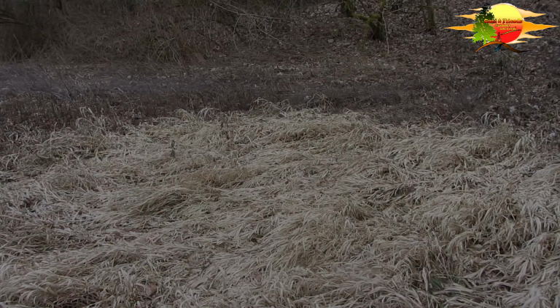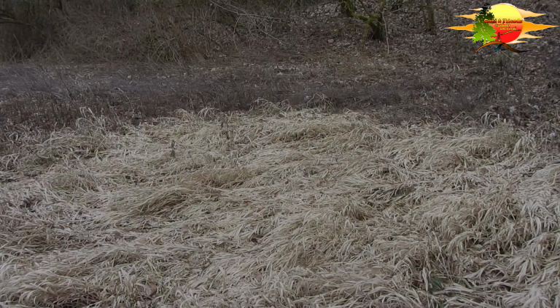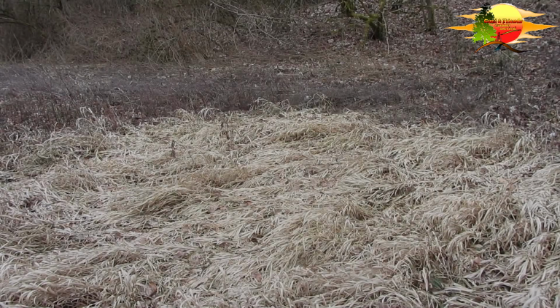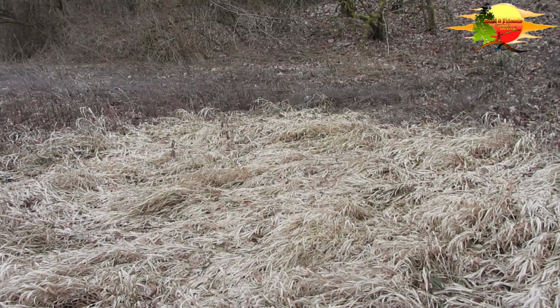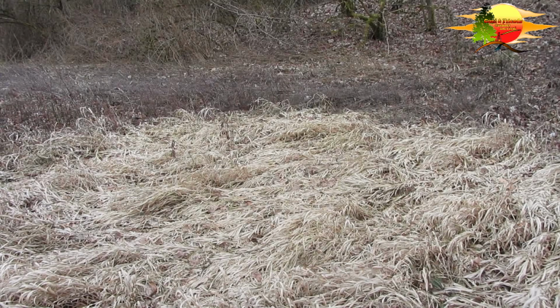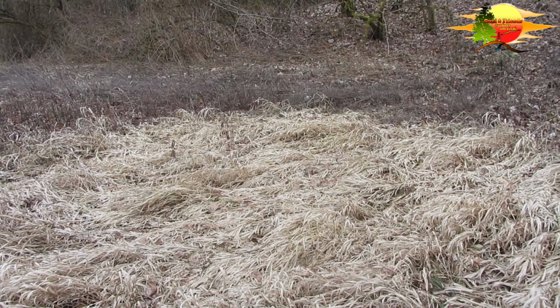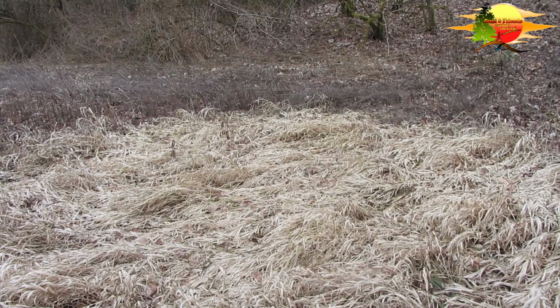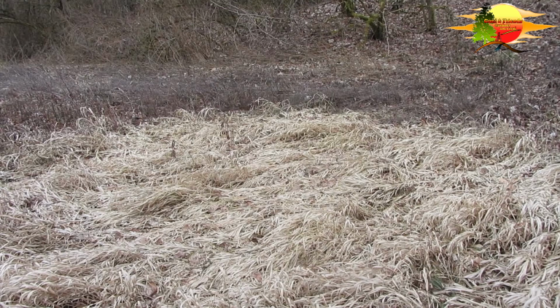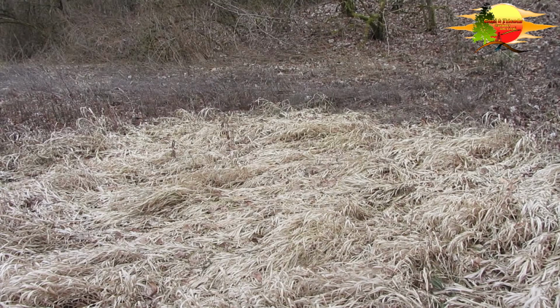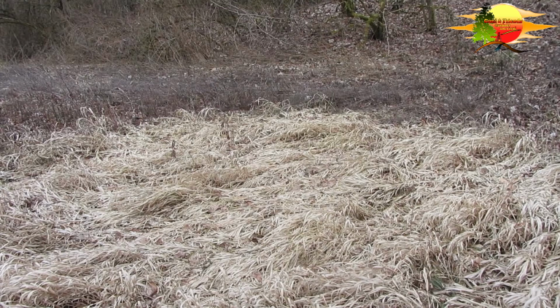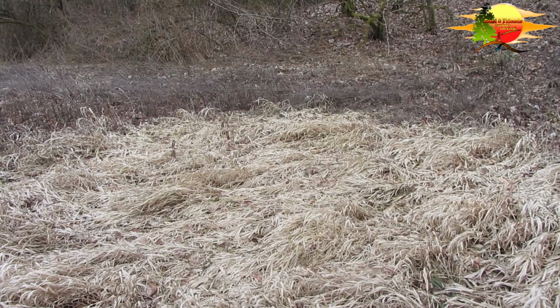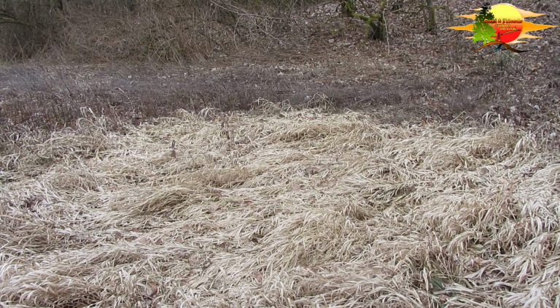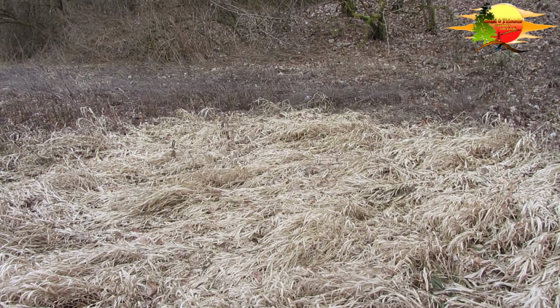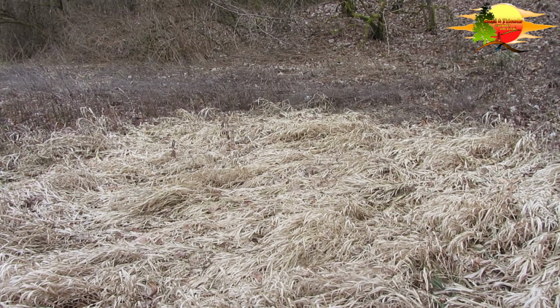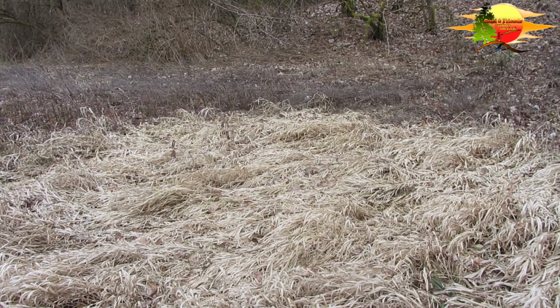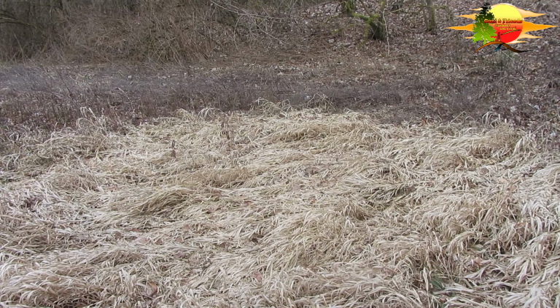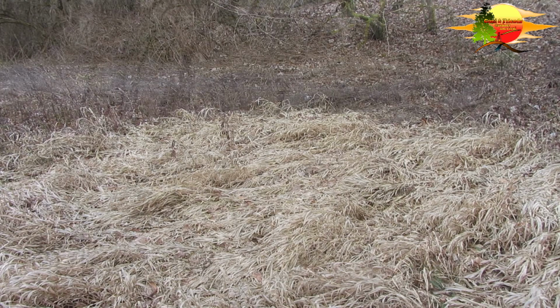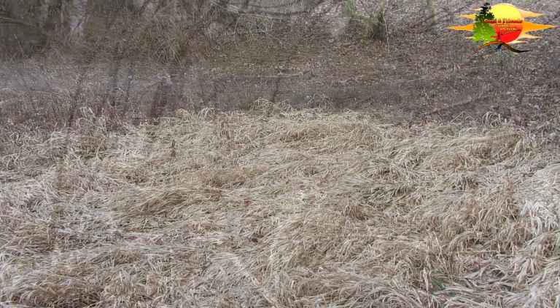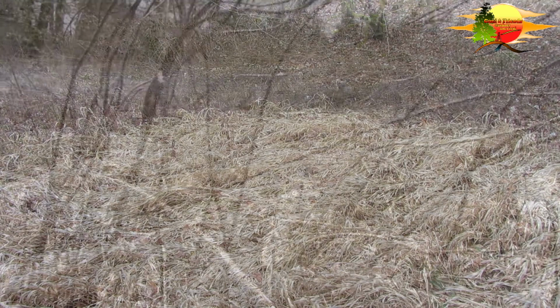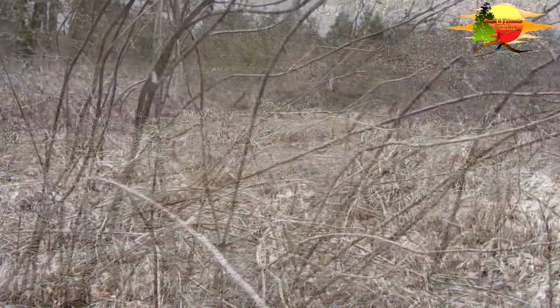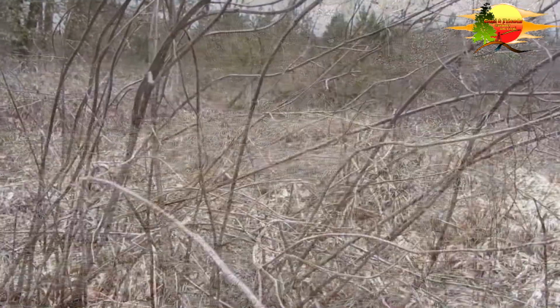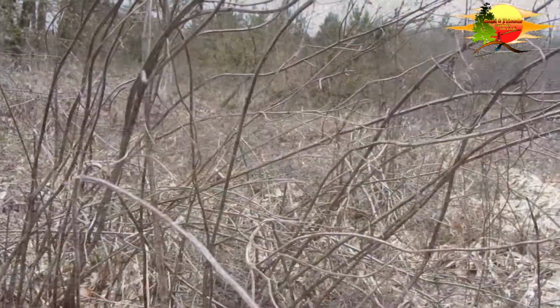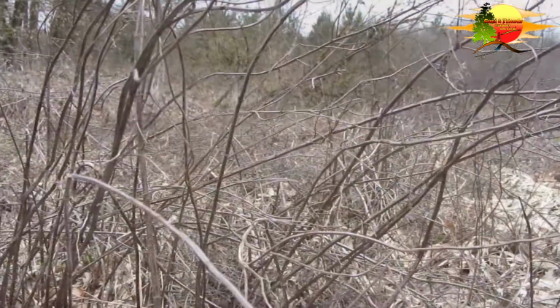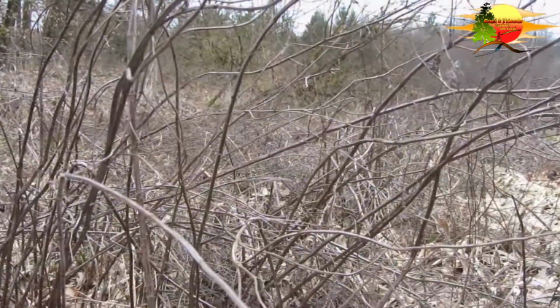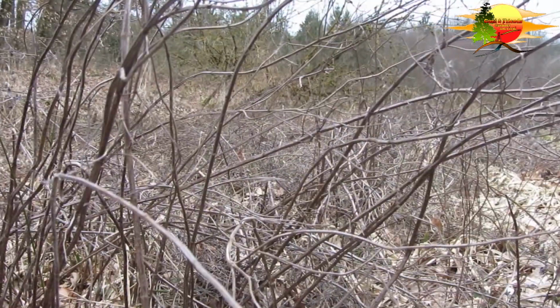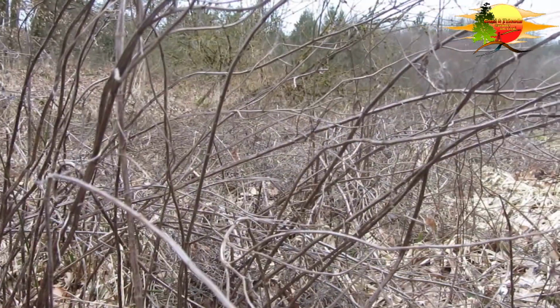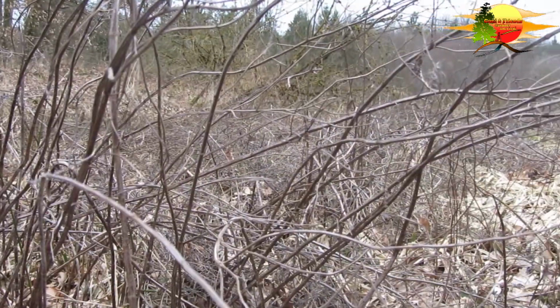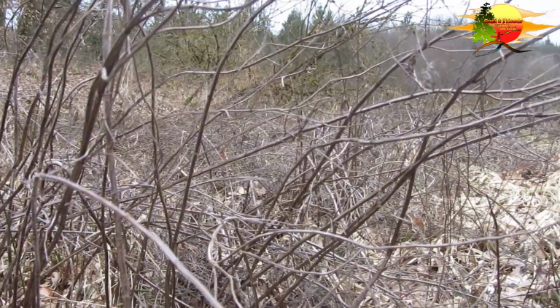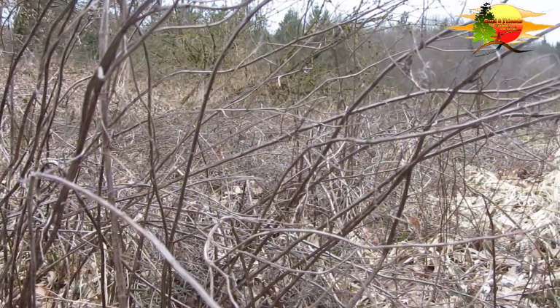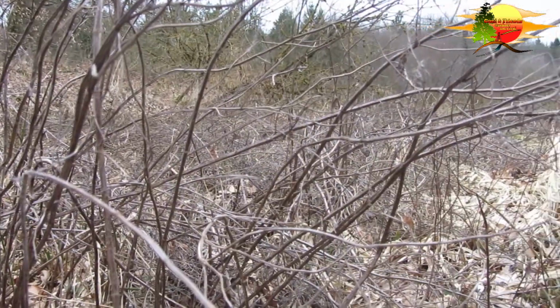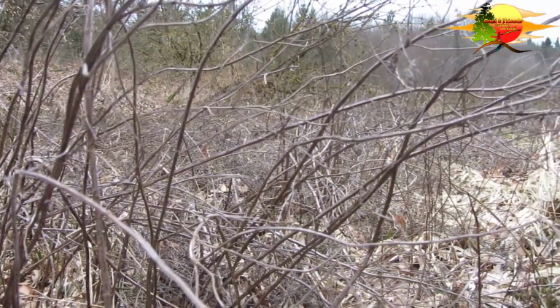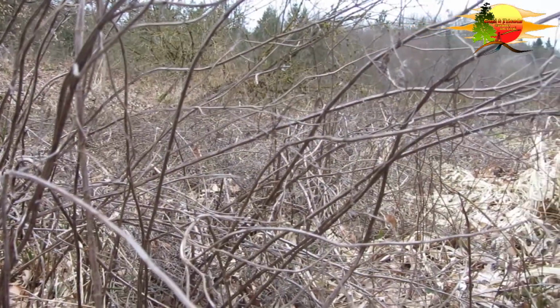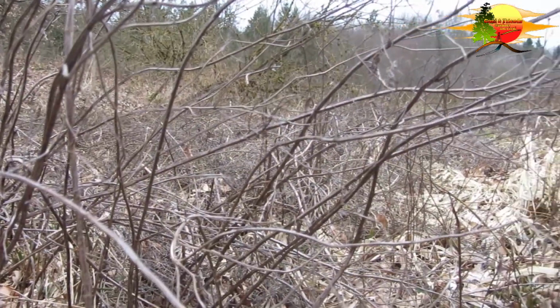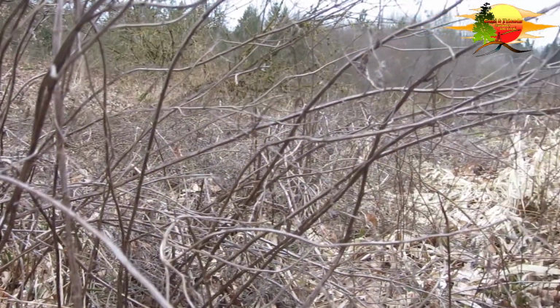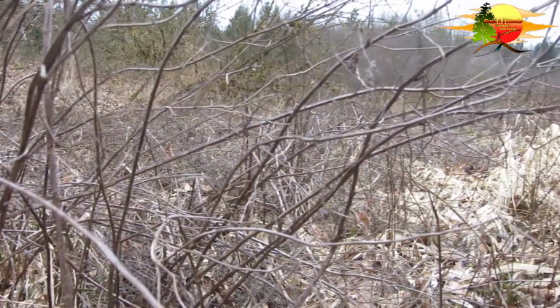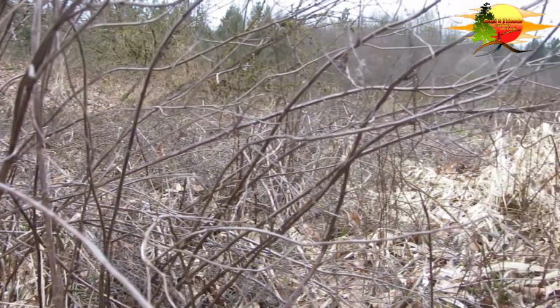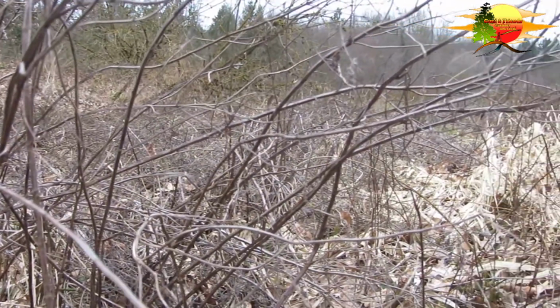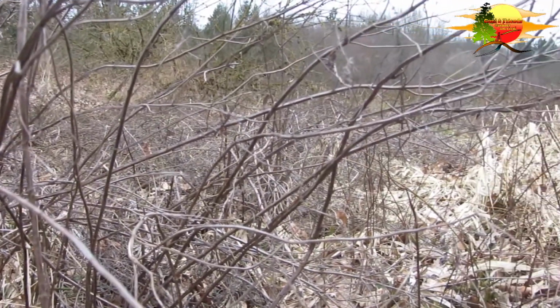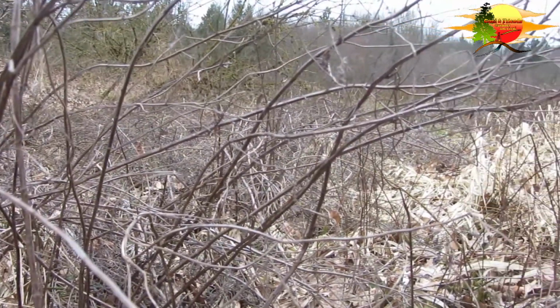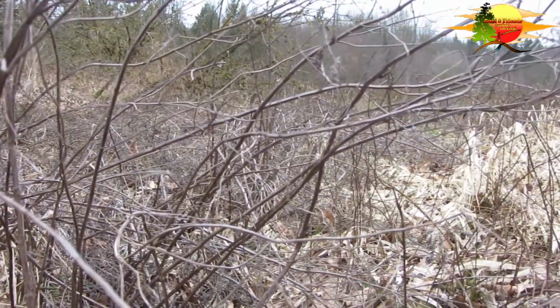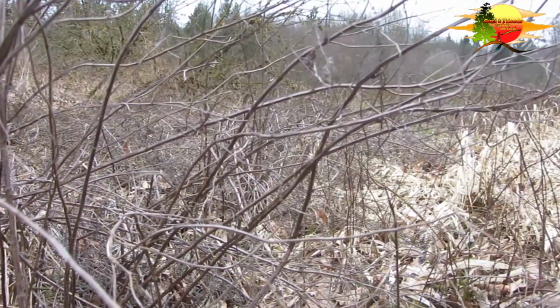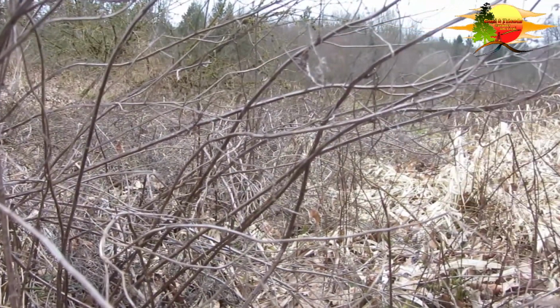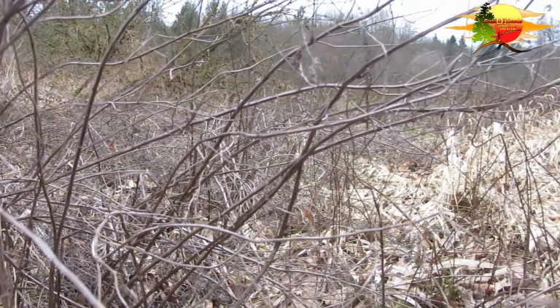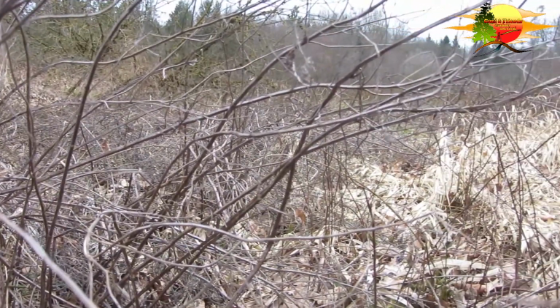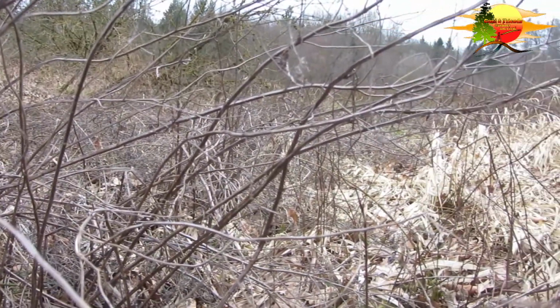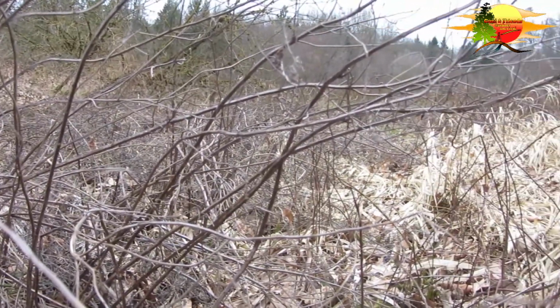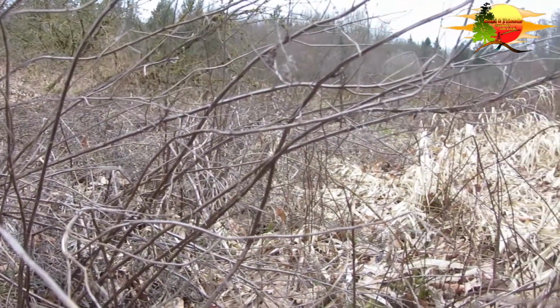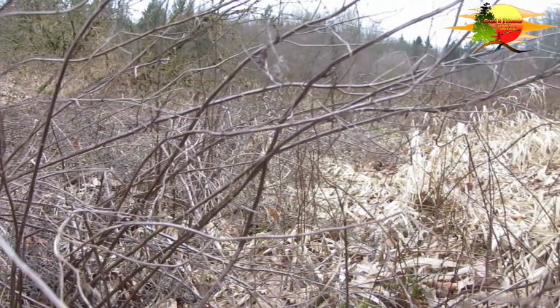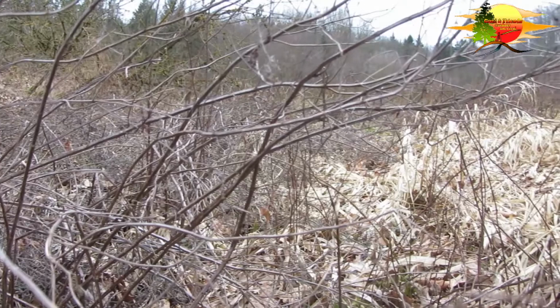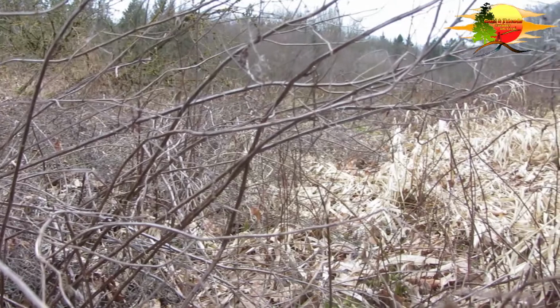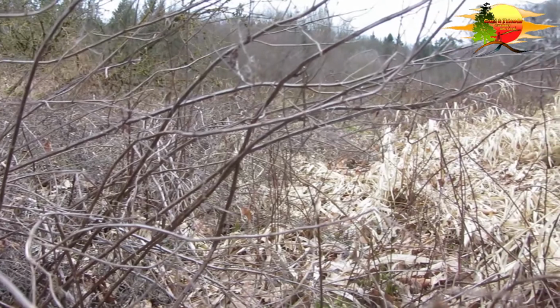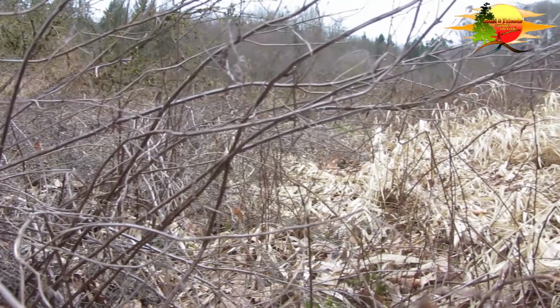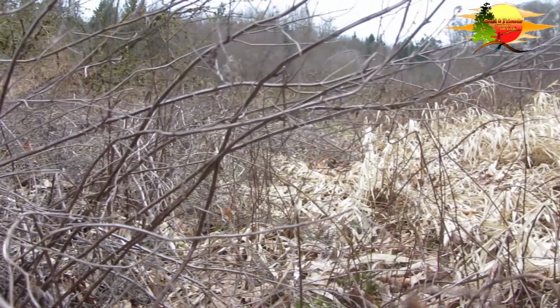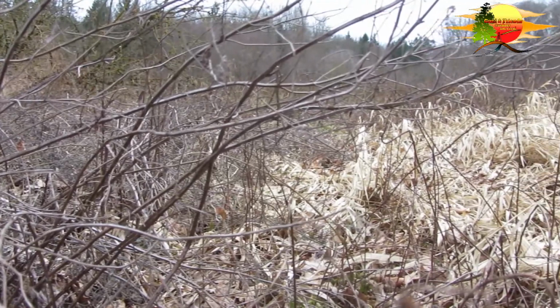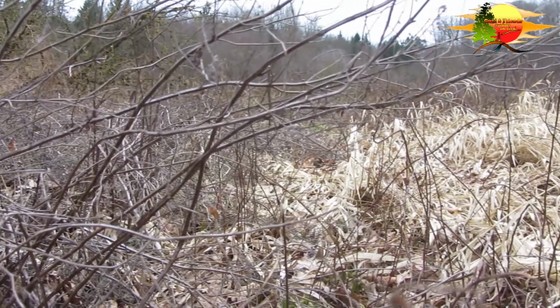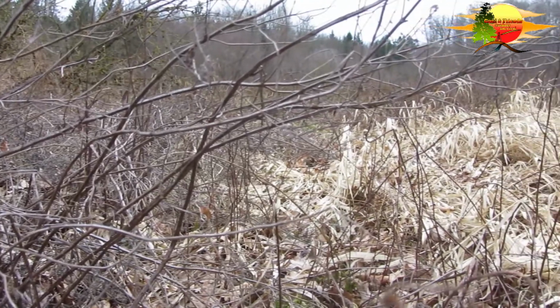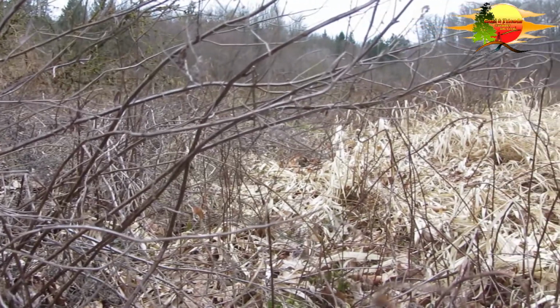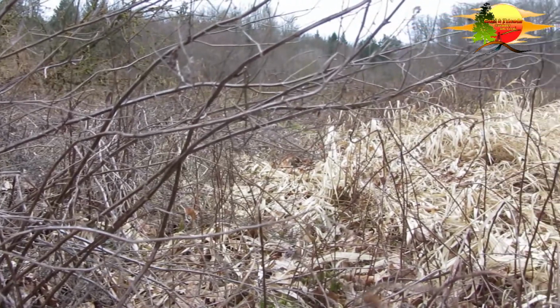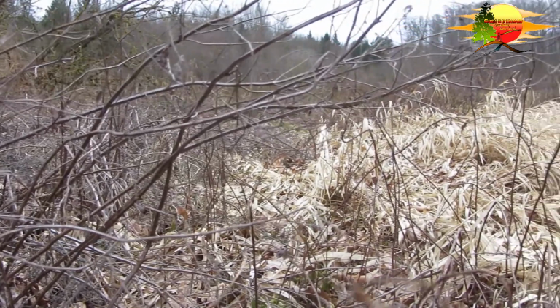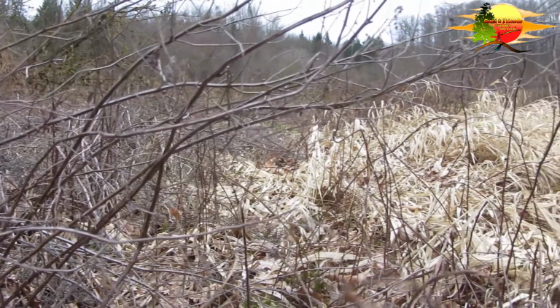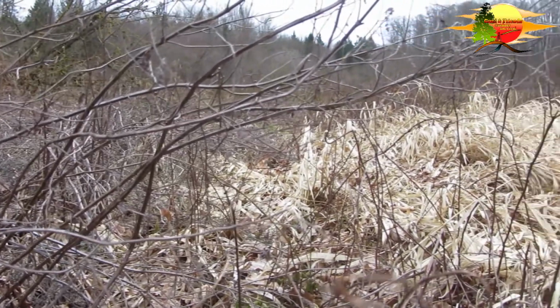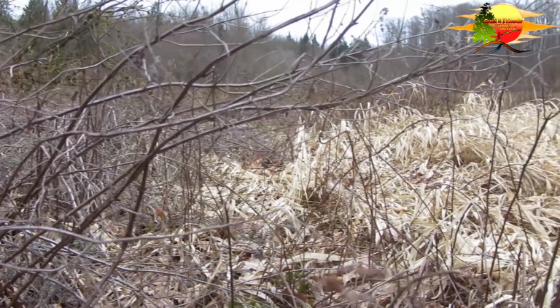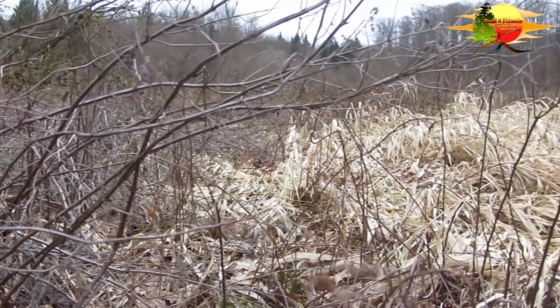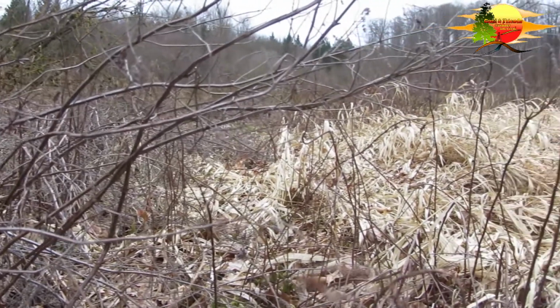Wie es so bei Outdoor und Survival ist, man muss immer regelmäßig versuchen, Feuer zu machen. Und man geht mit ganz anderen Augen durch den Wald.